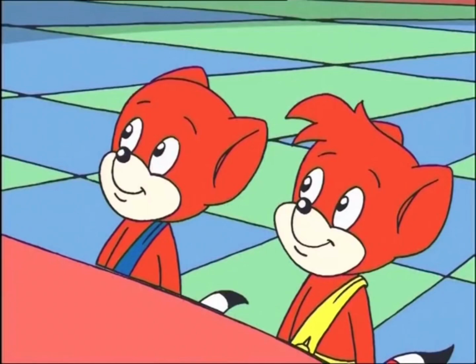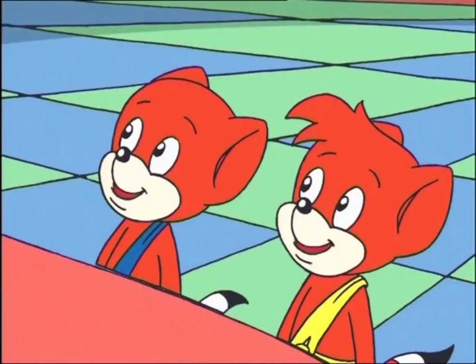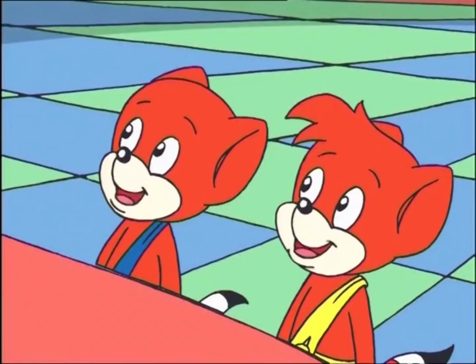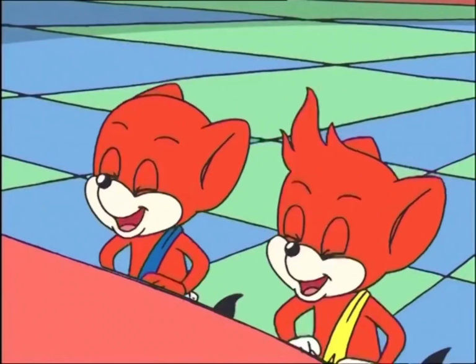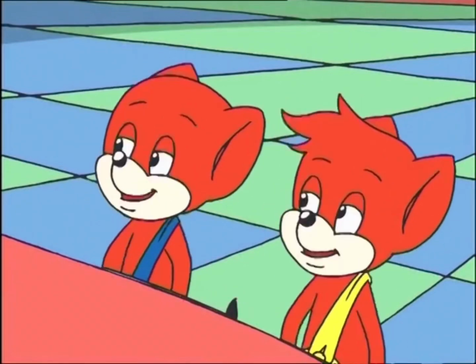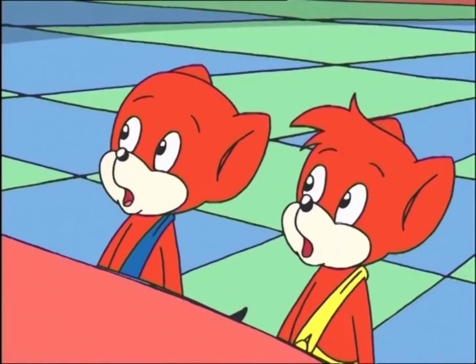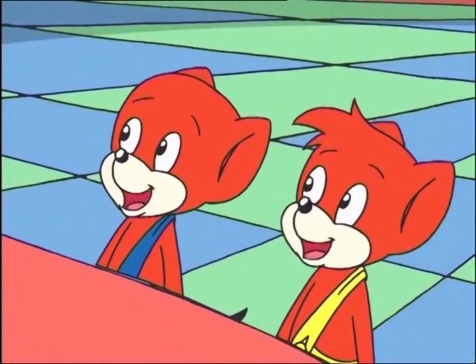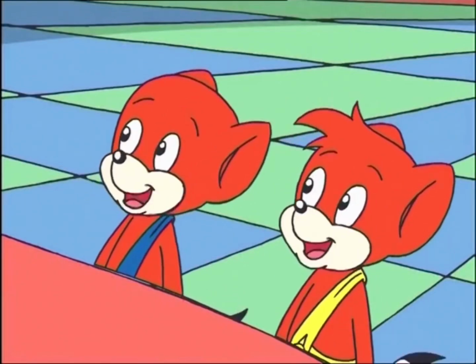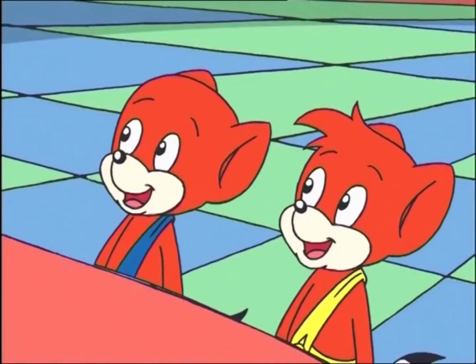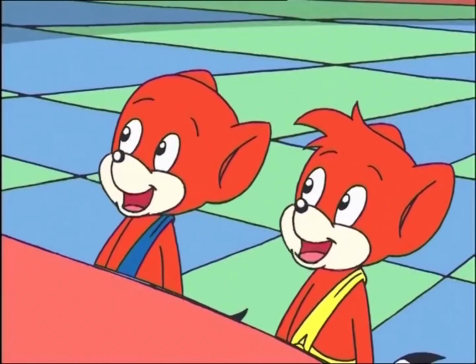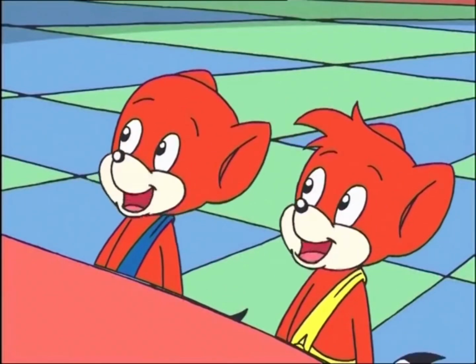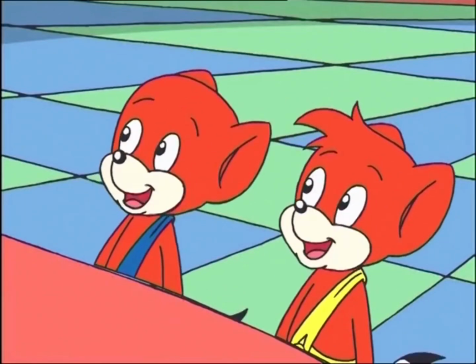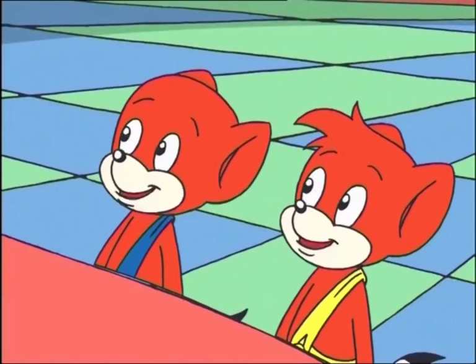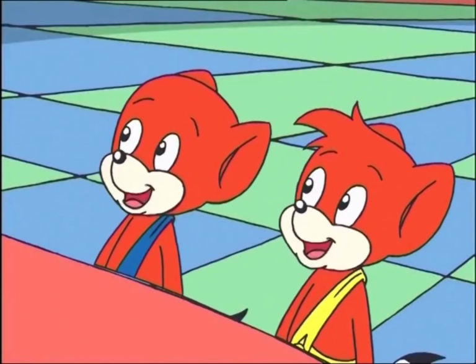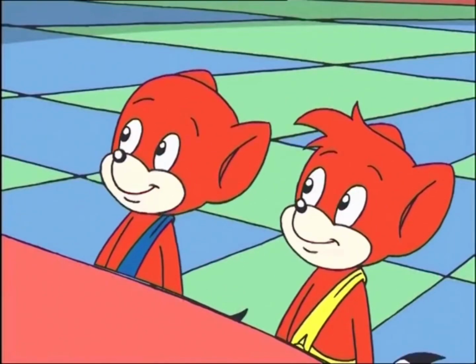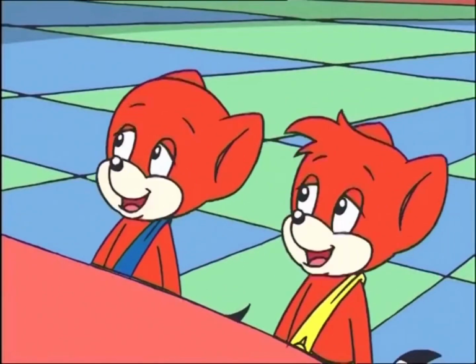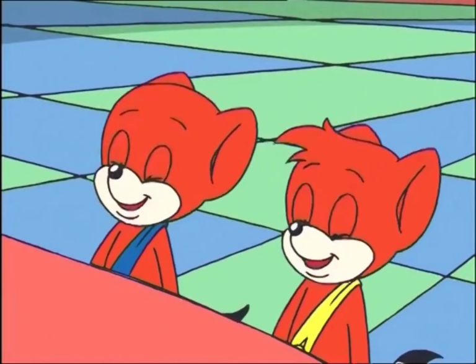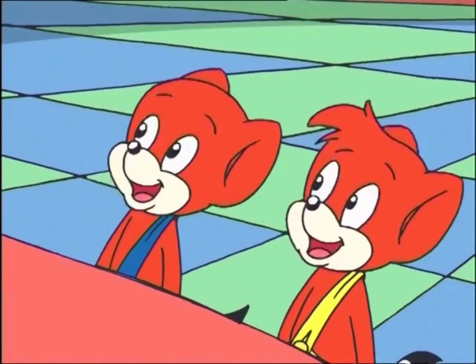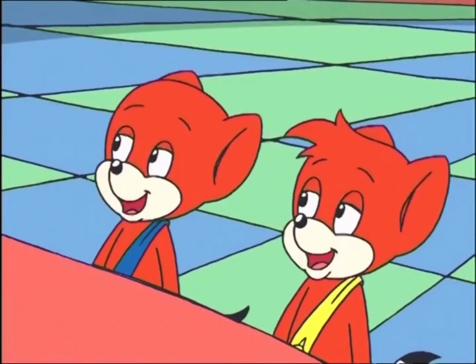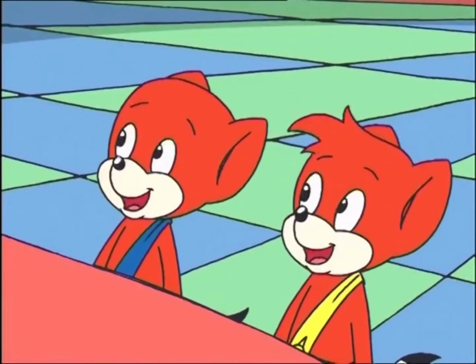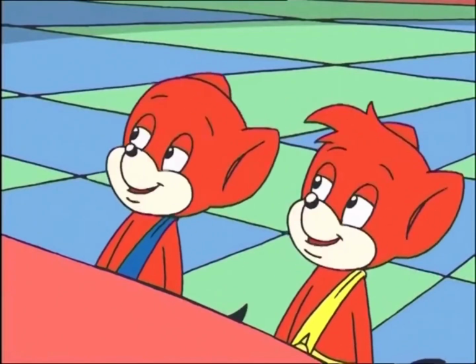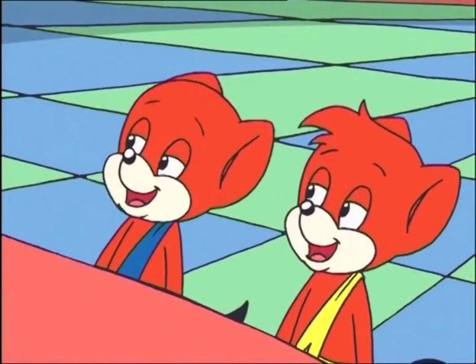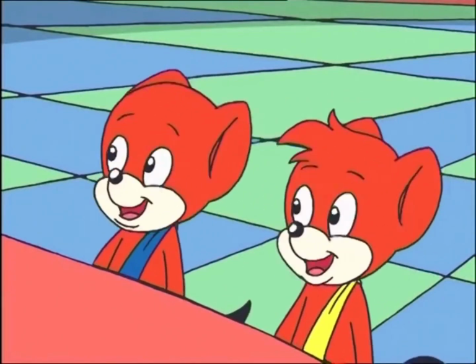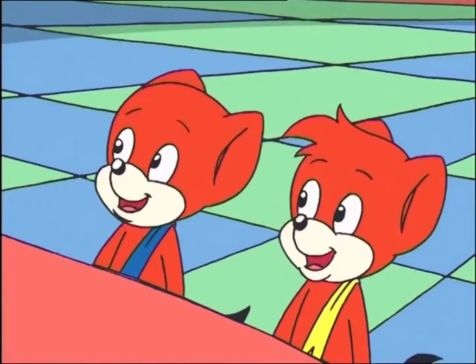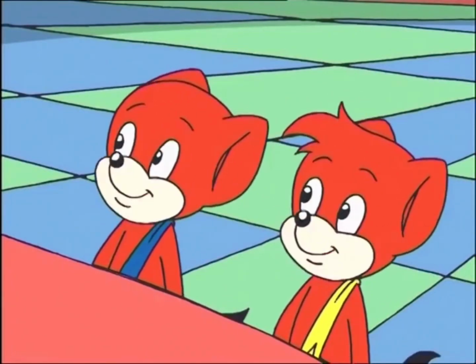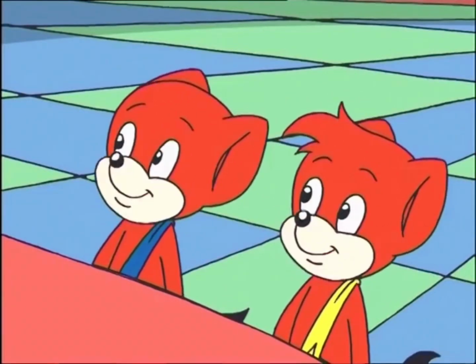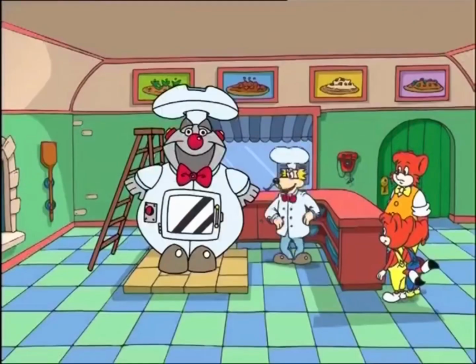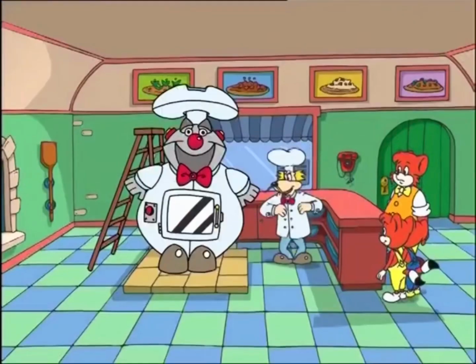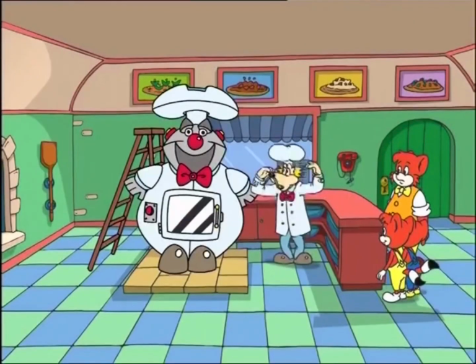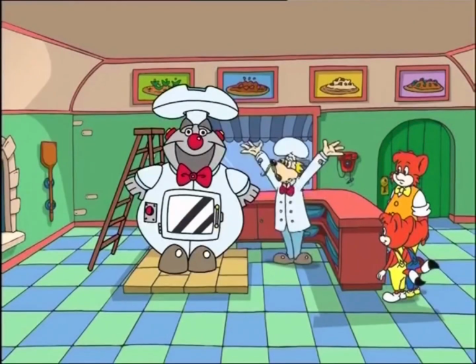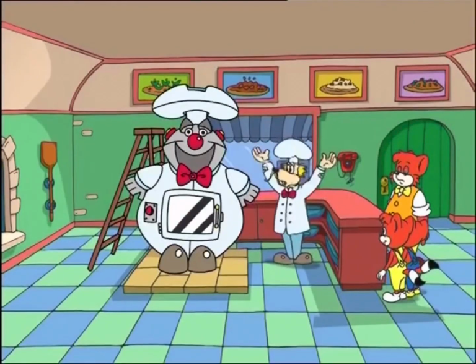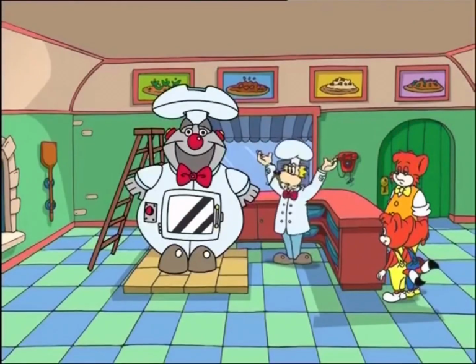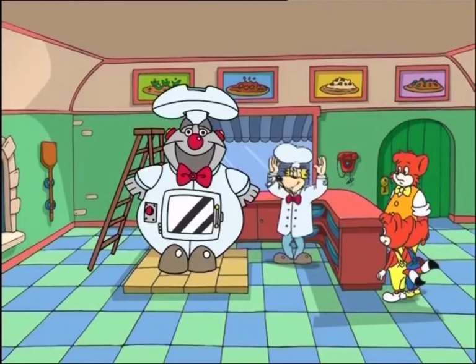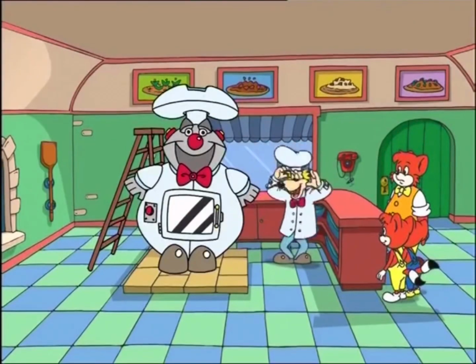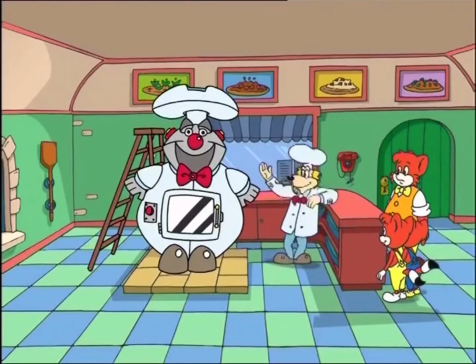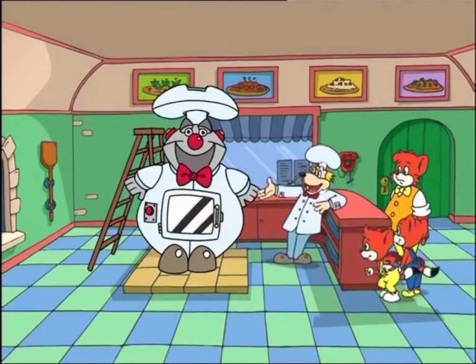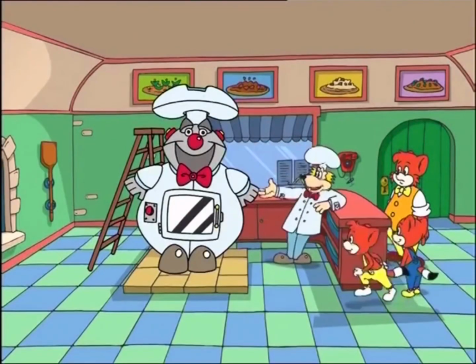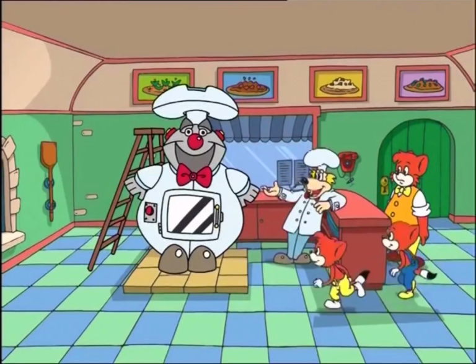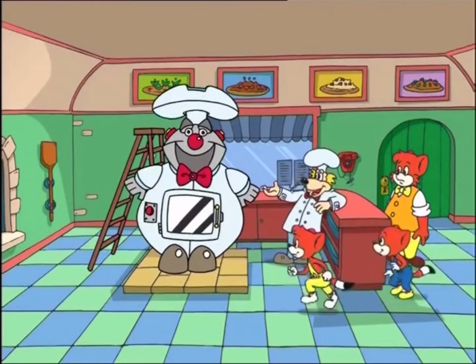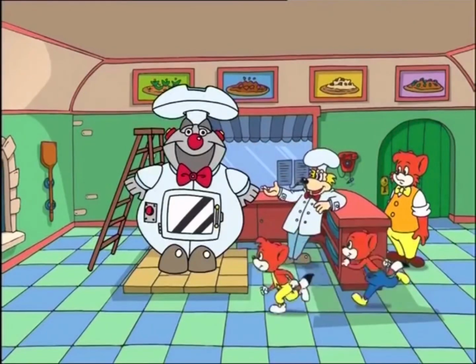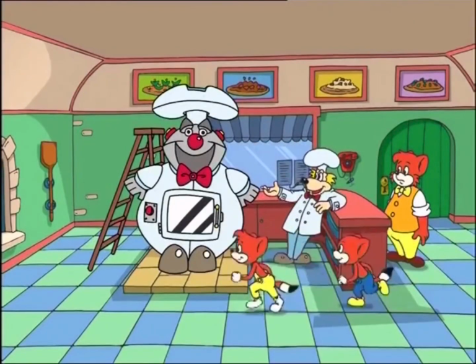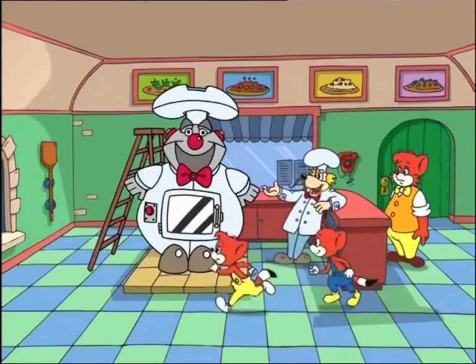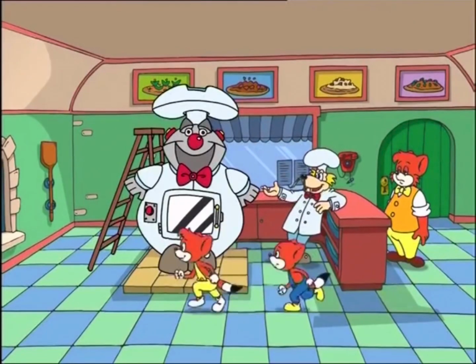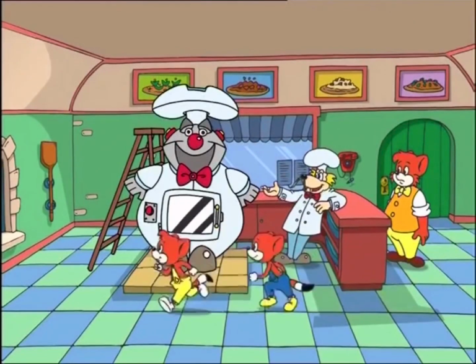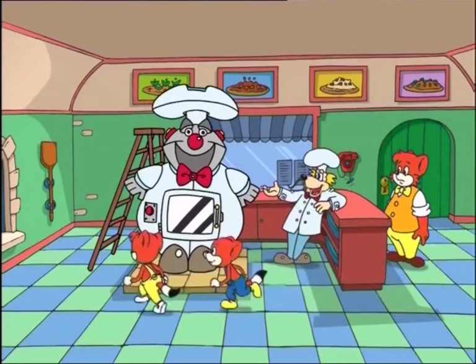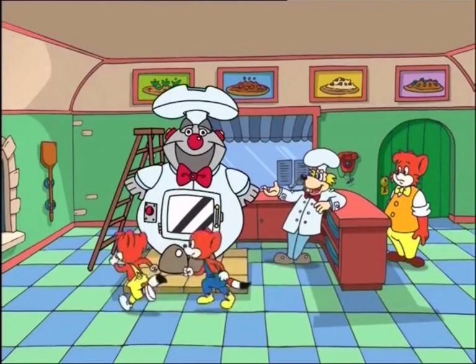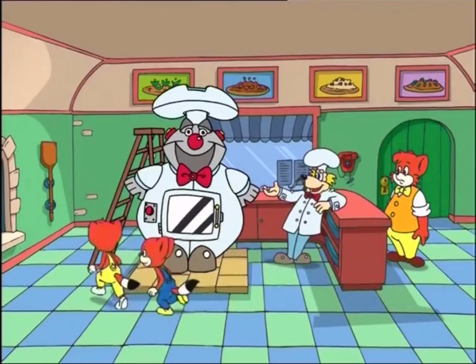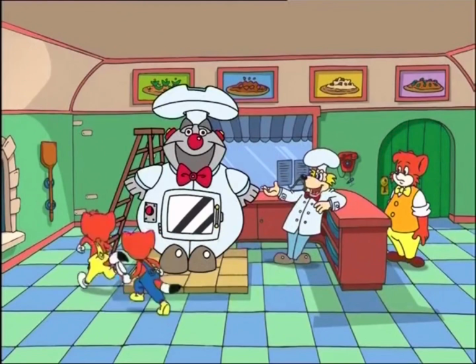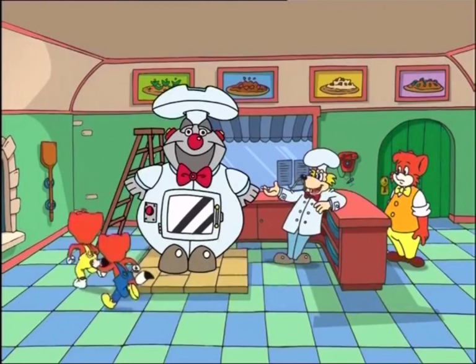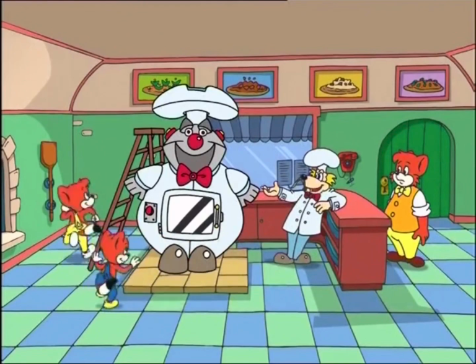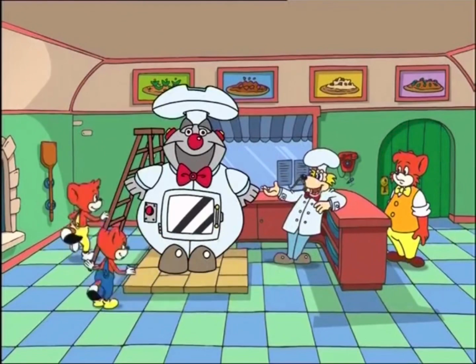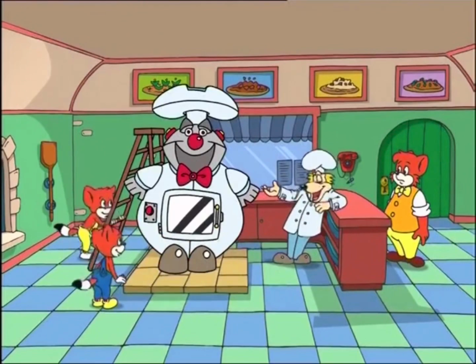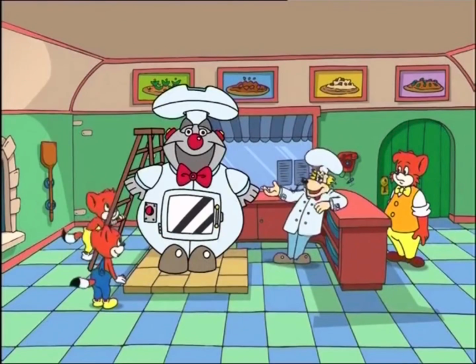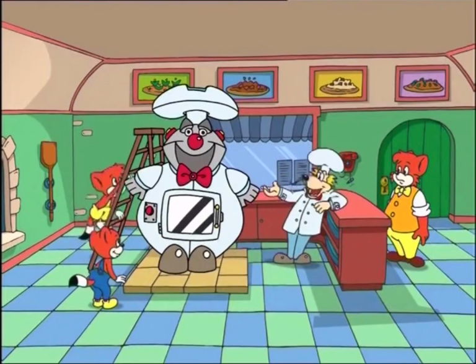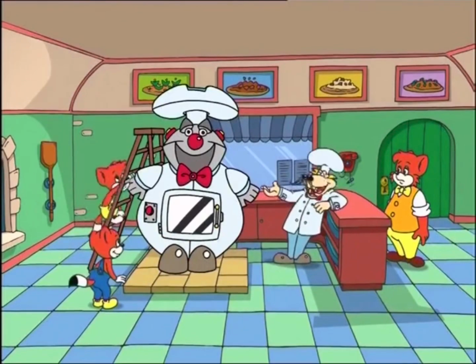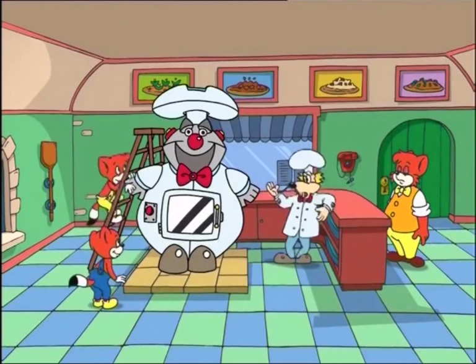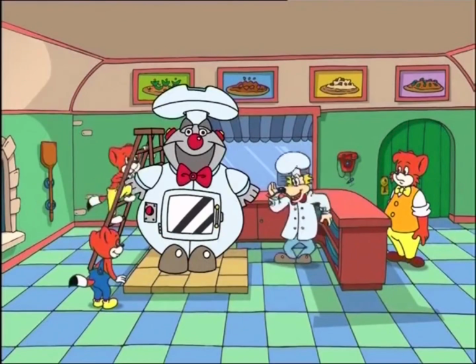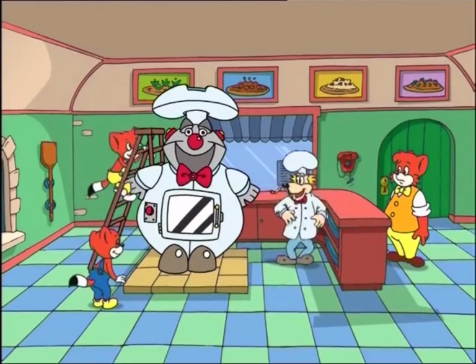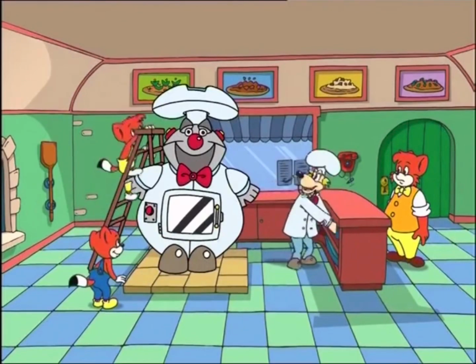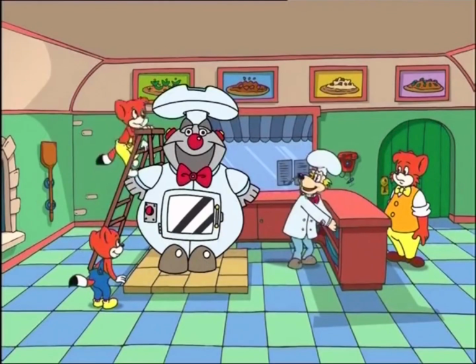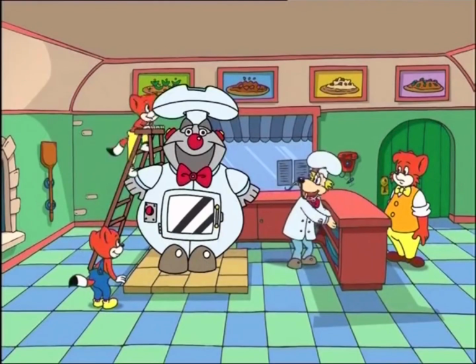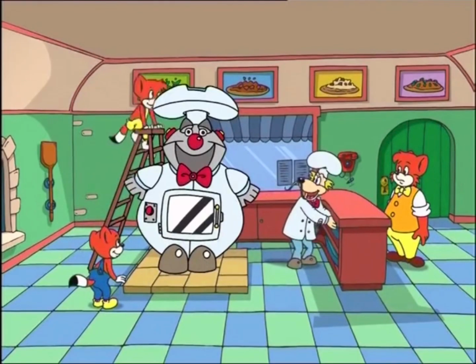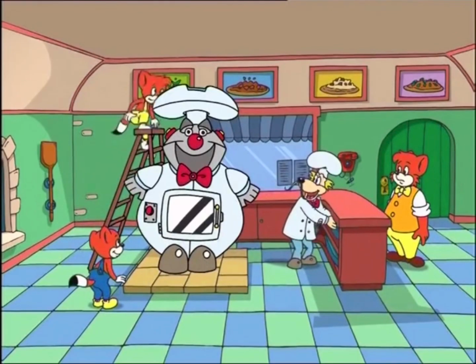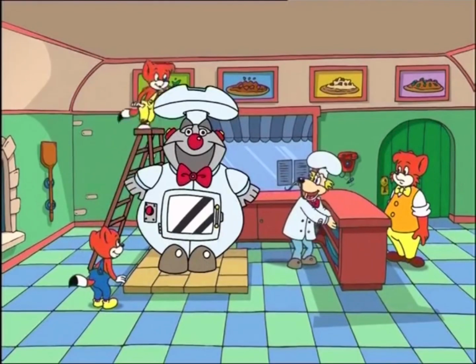Can we try out the Pizzamatic? Sure. Be my guest. It's easy. Anyone can do it.